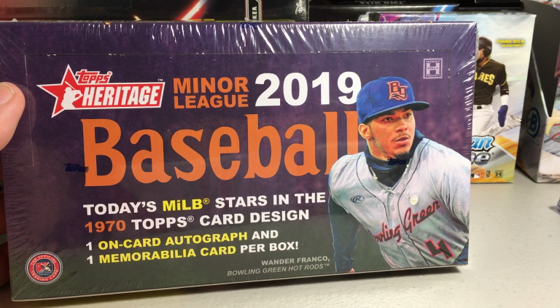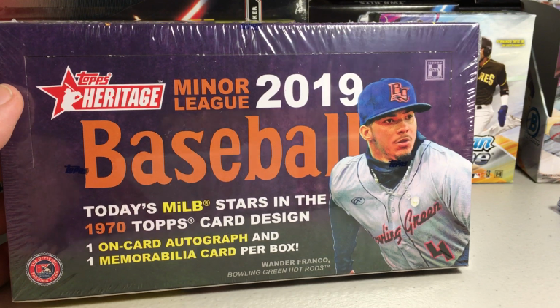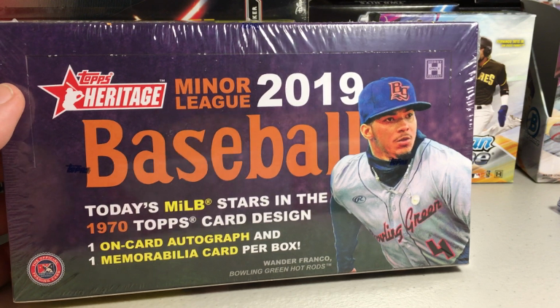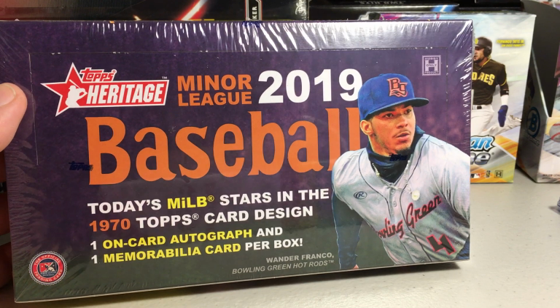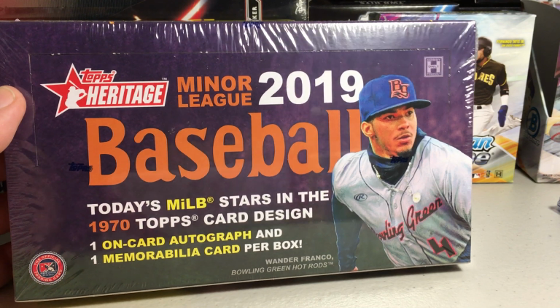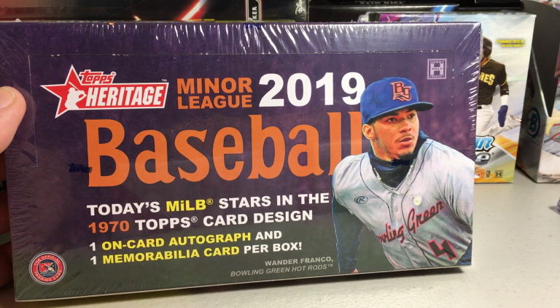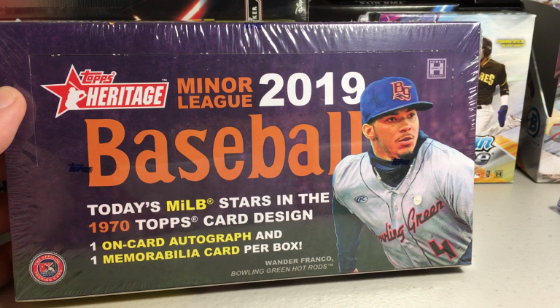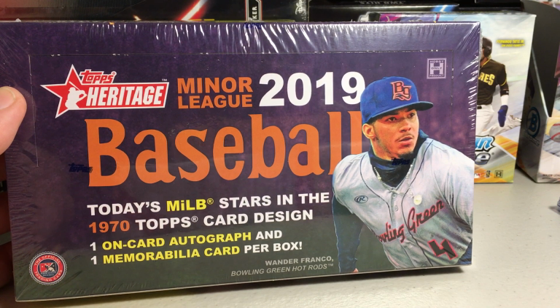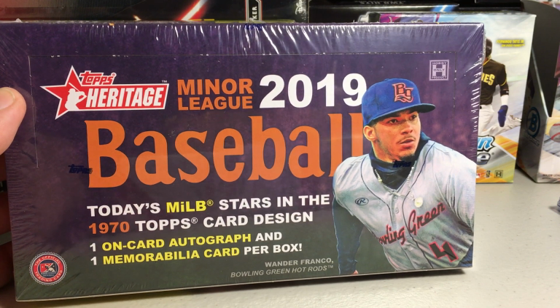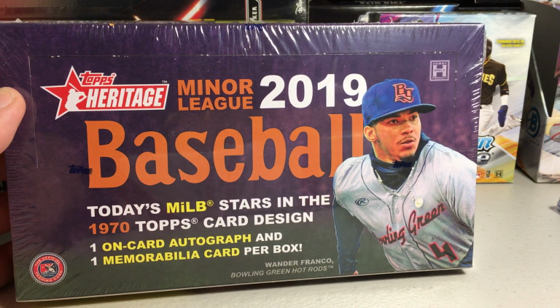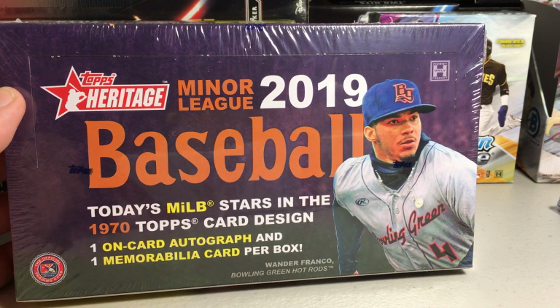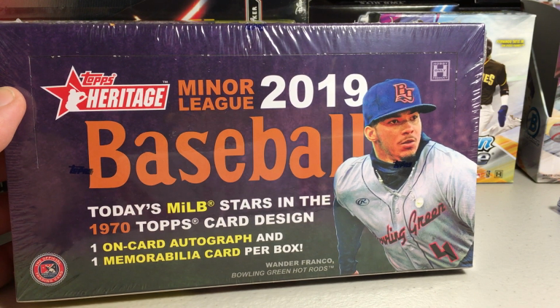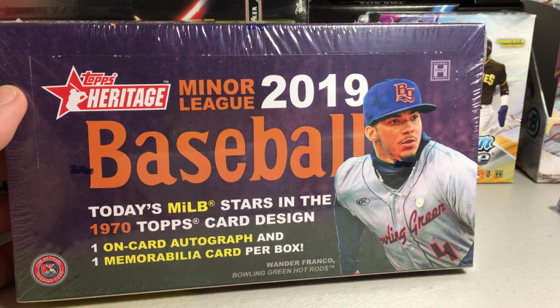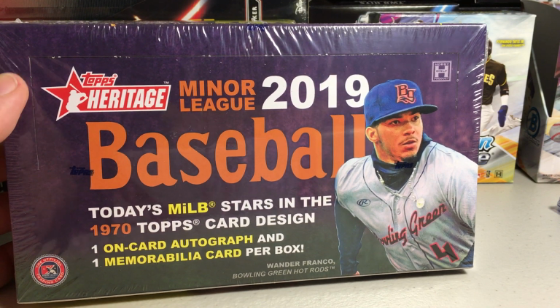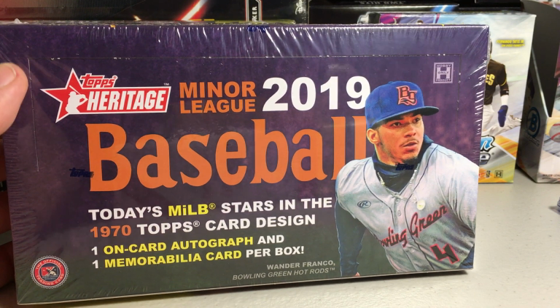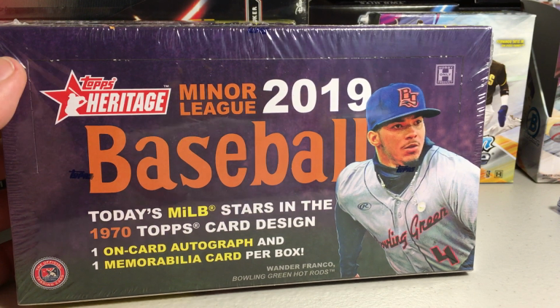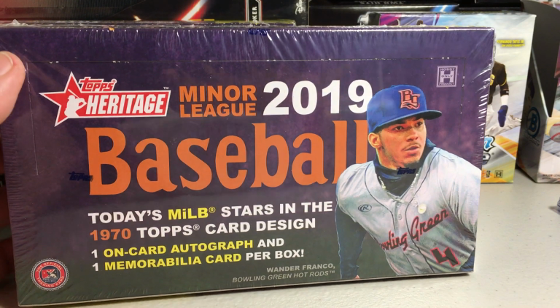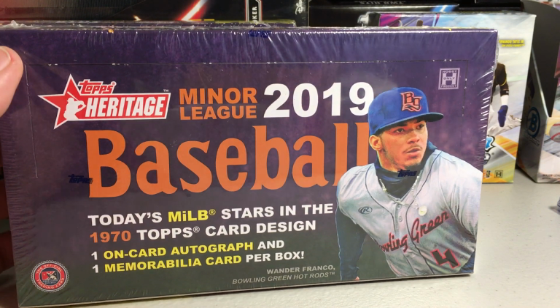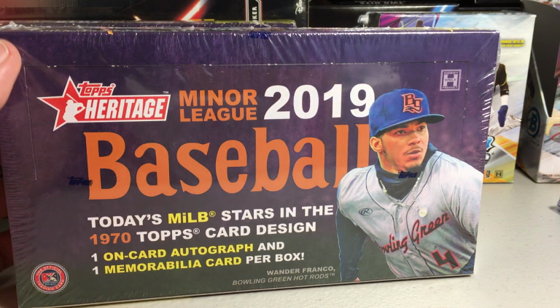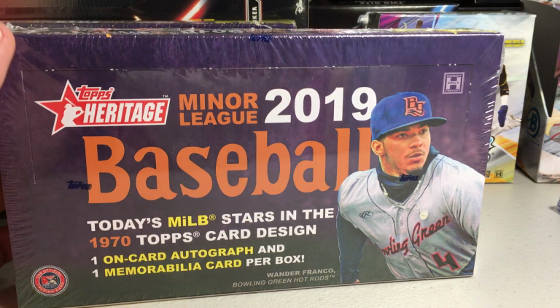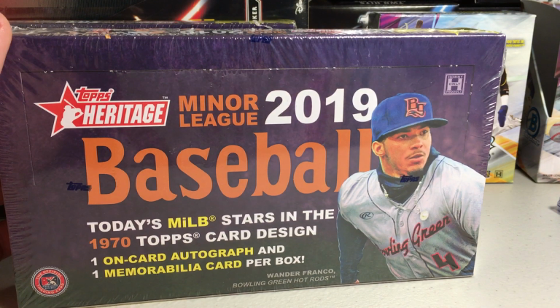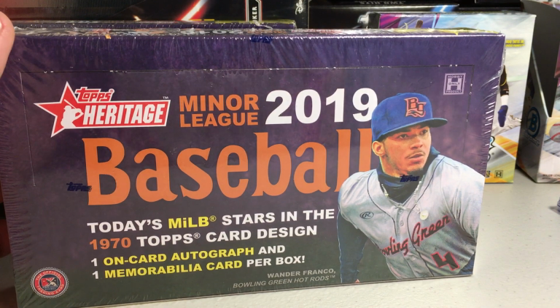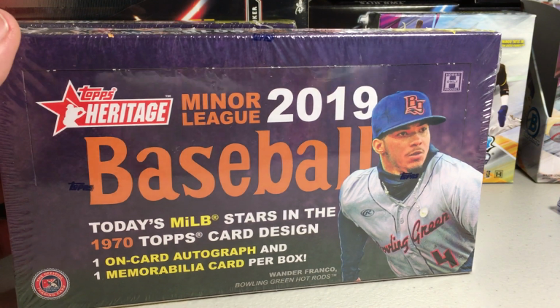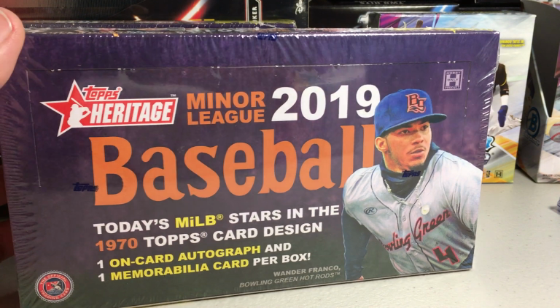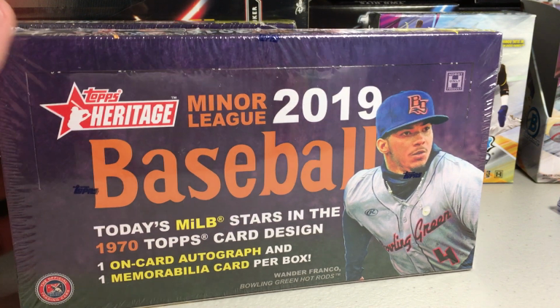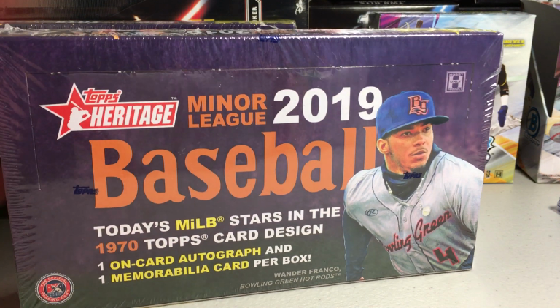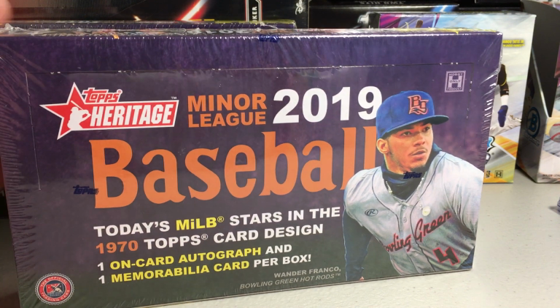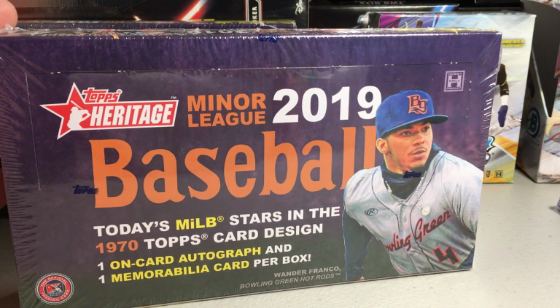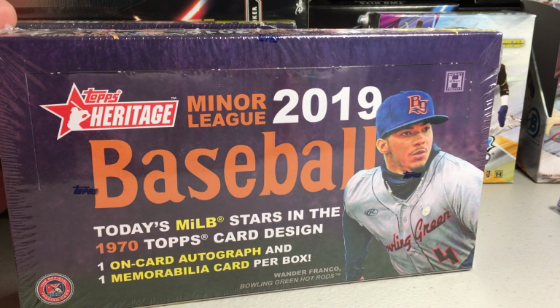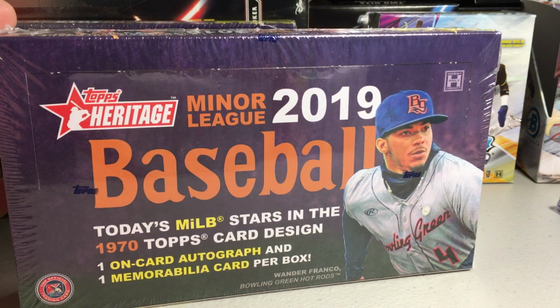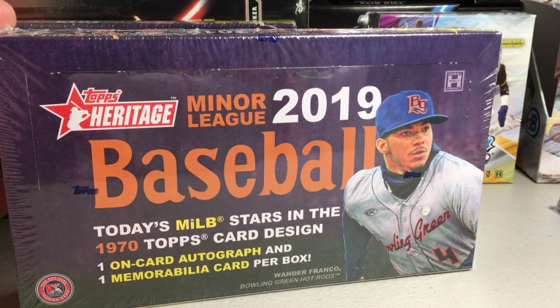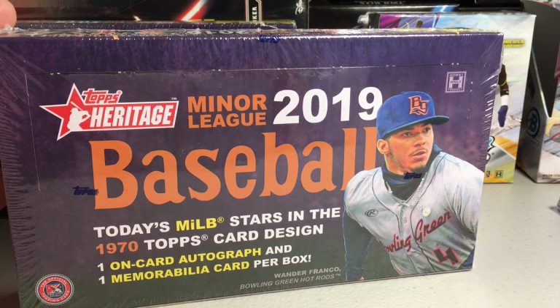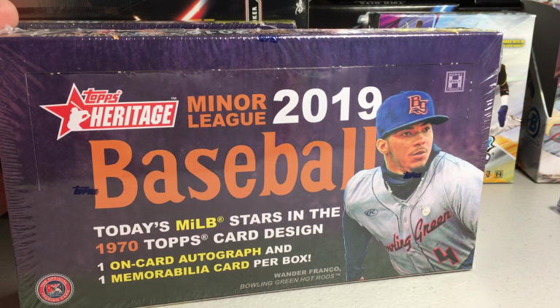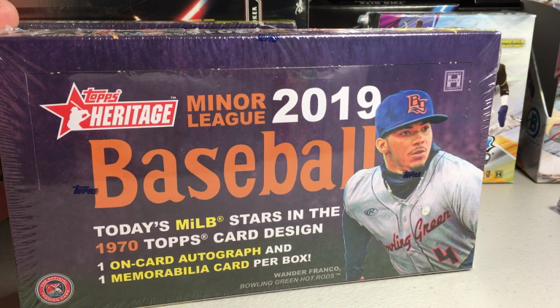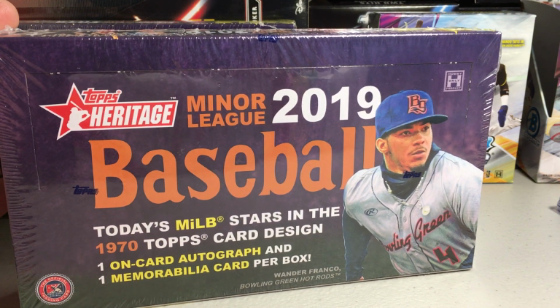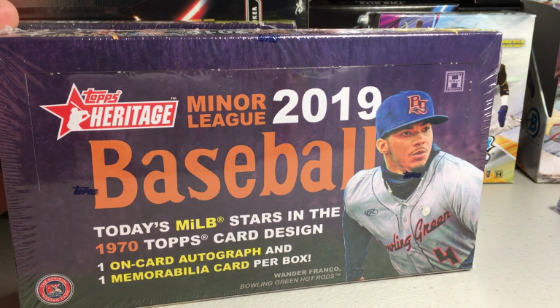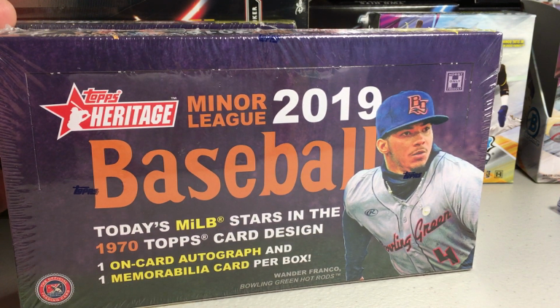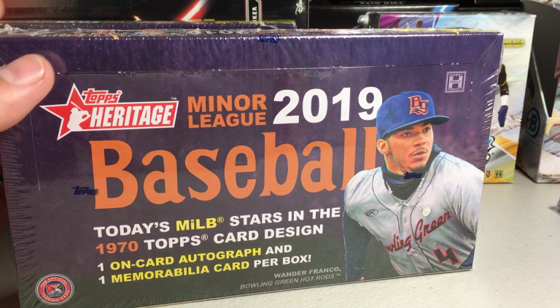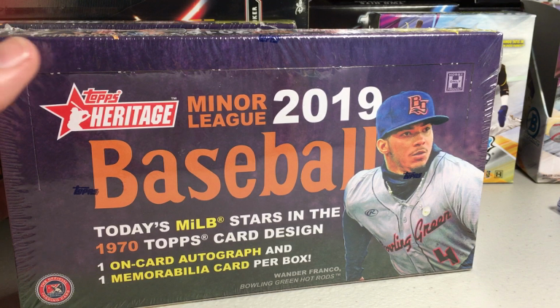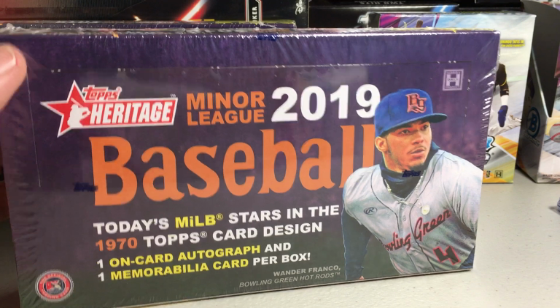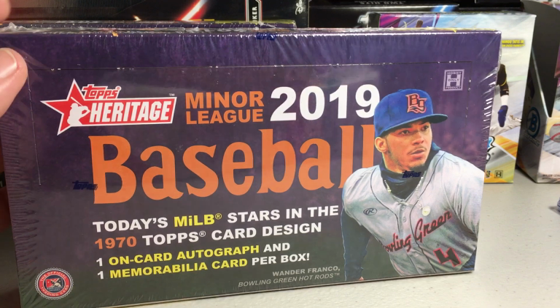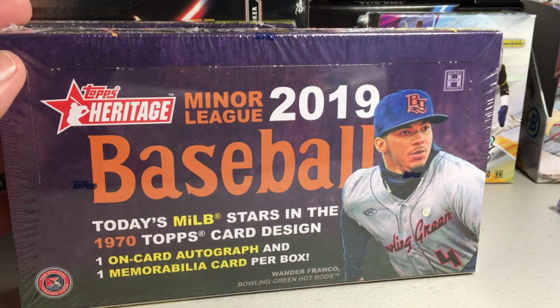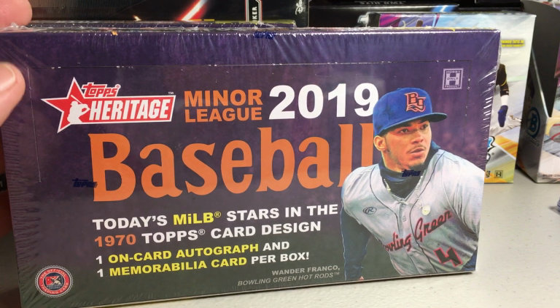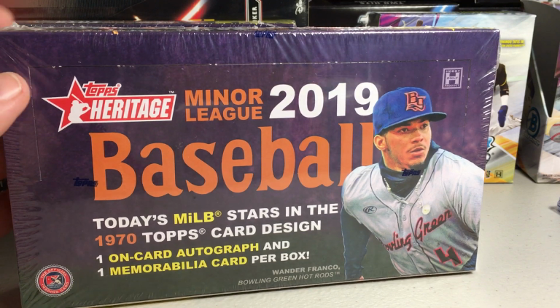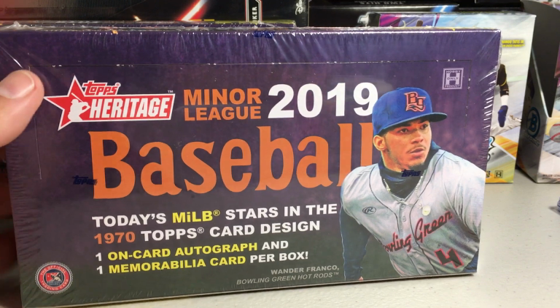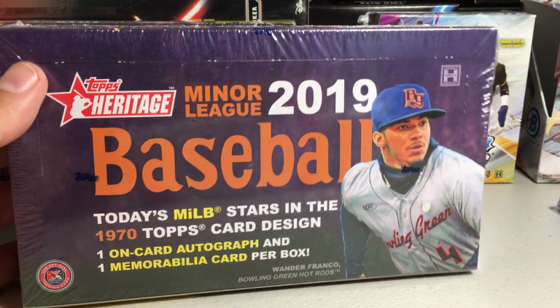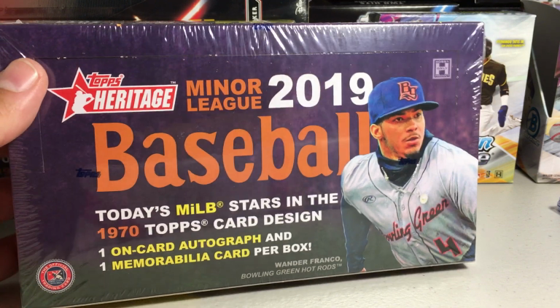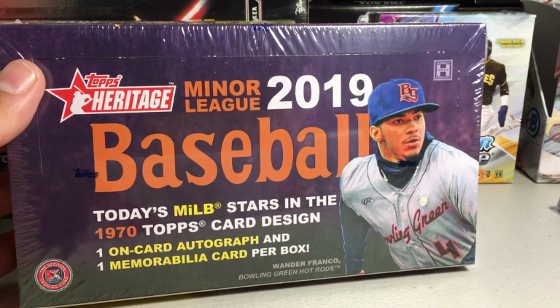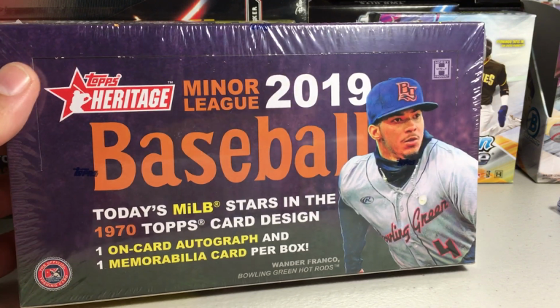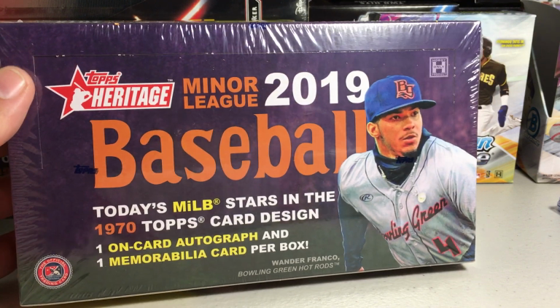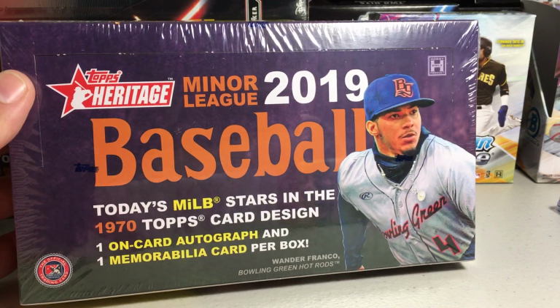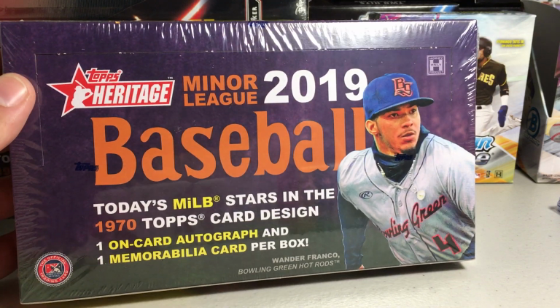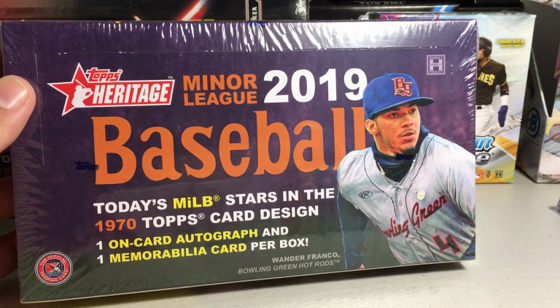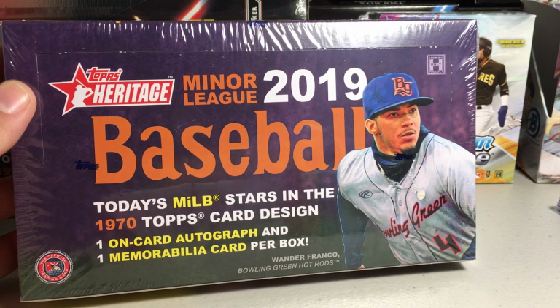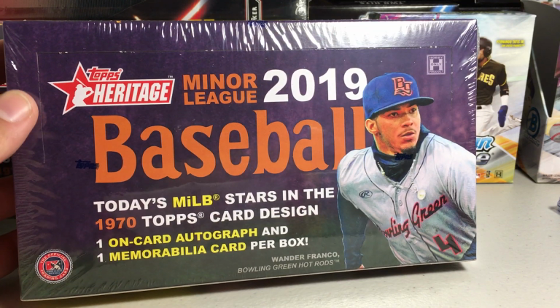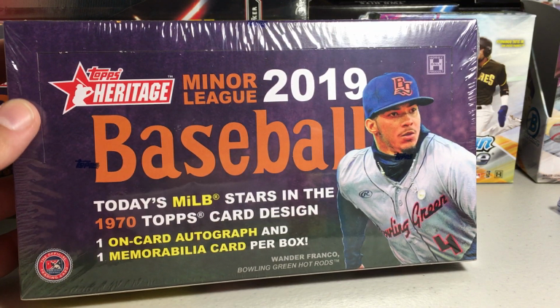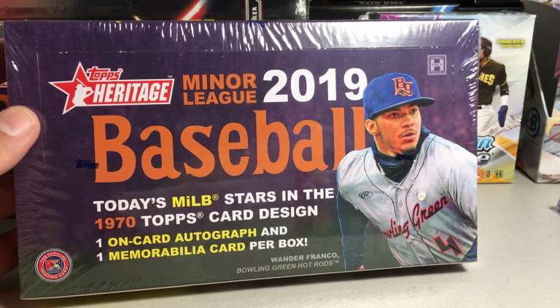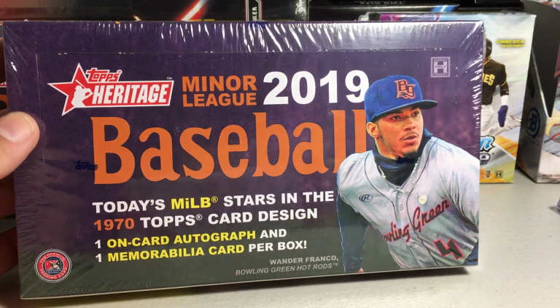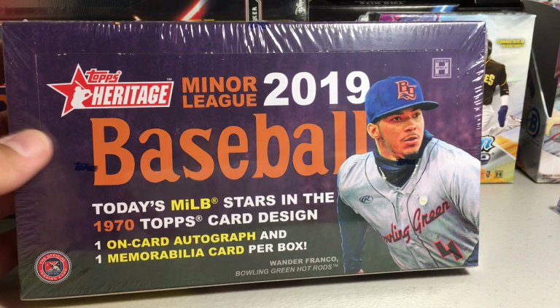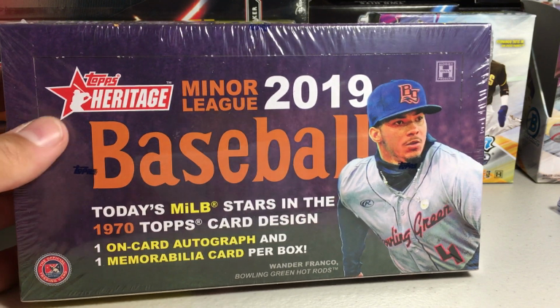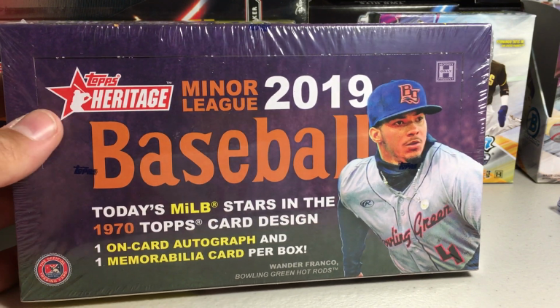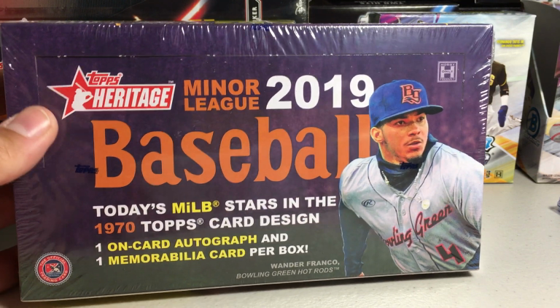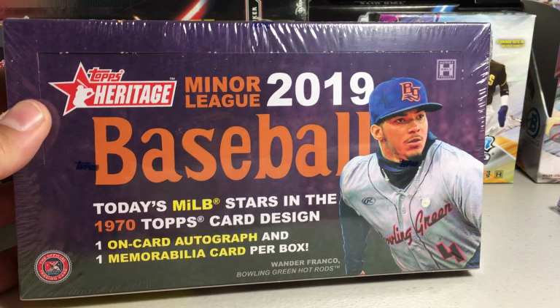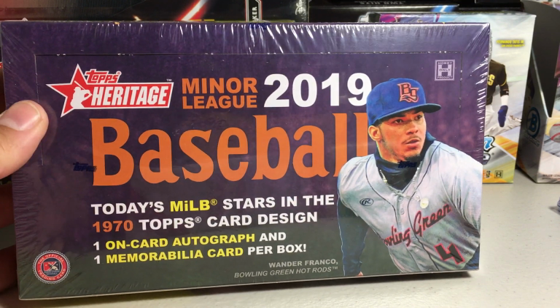Hey YouTube, Sandy Frank here. Today I'm going to be opening up a hobby box of 2019 Topps Heritage Miners.